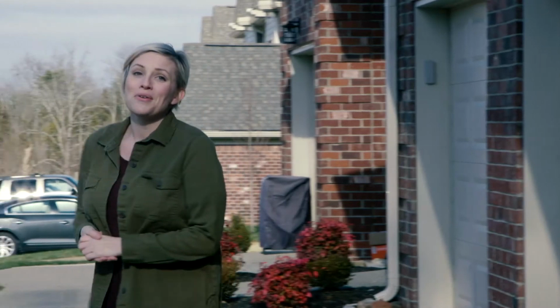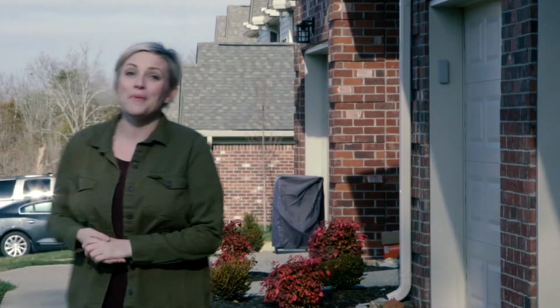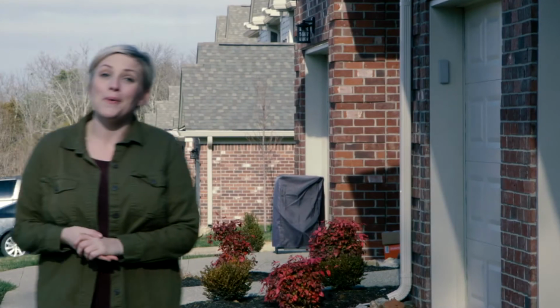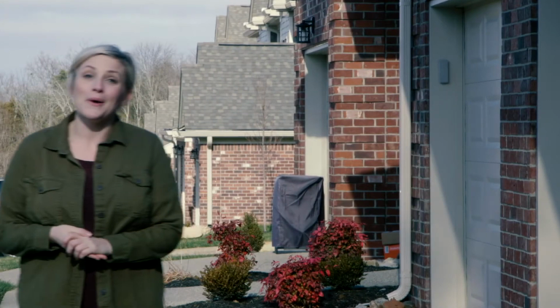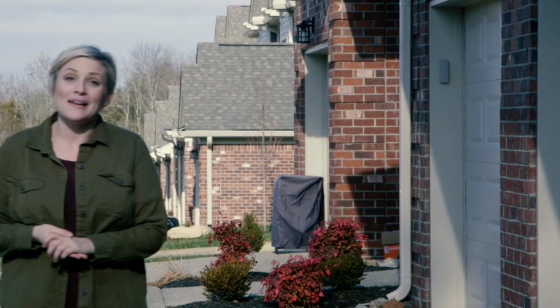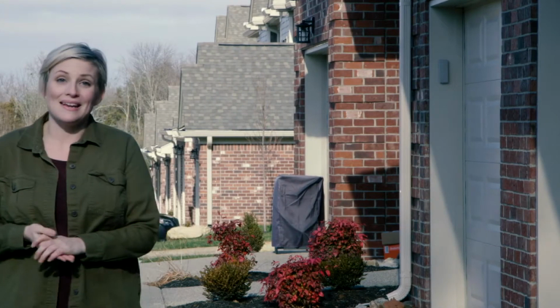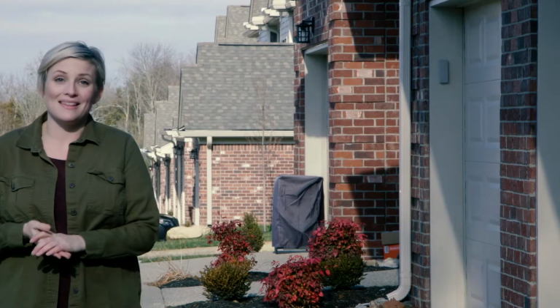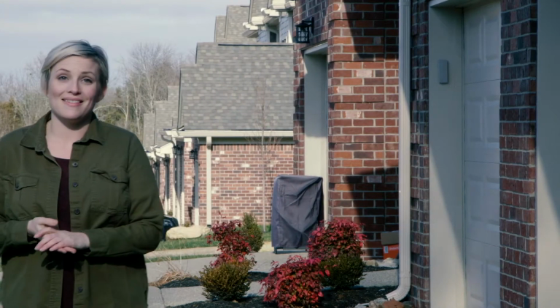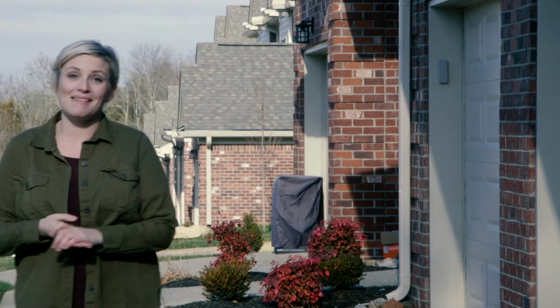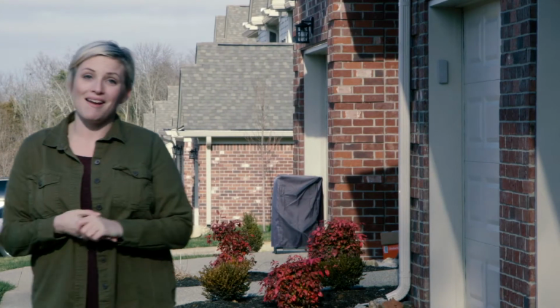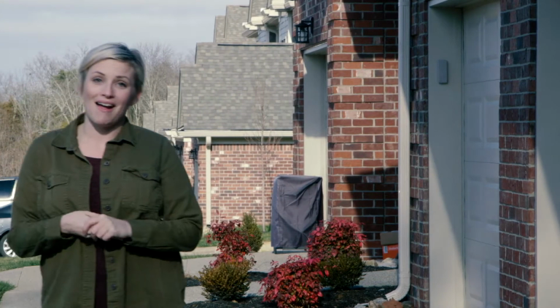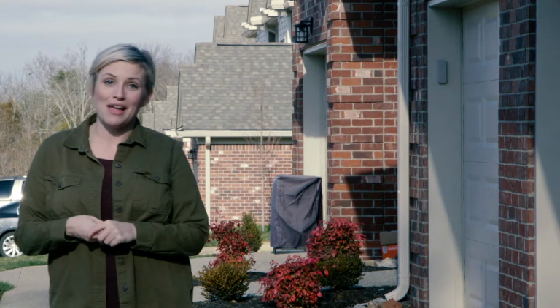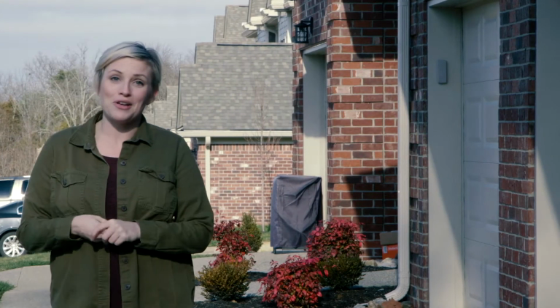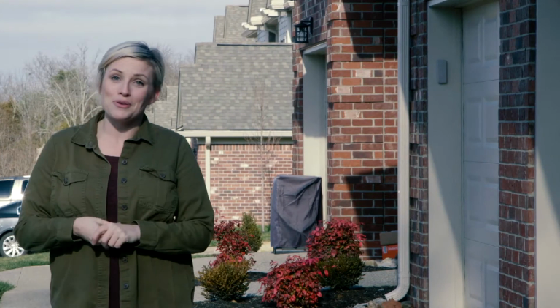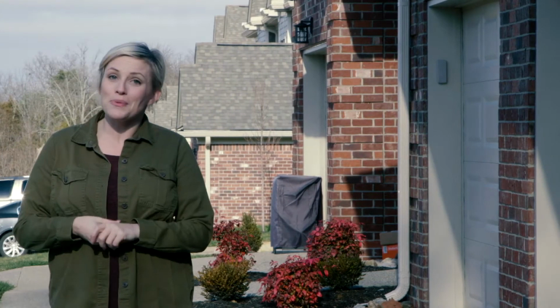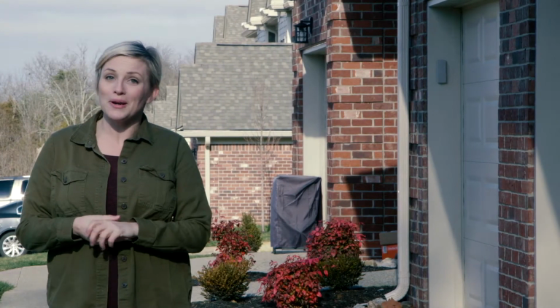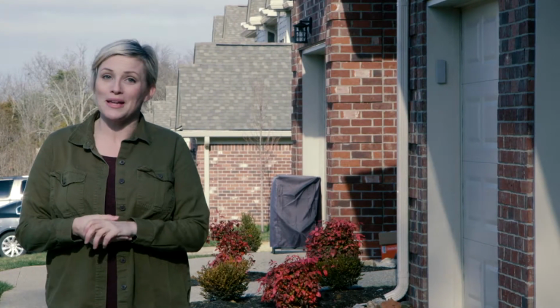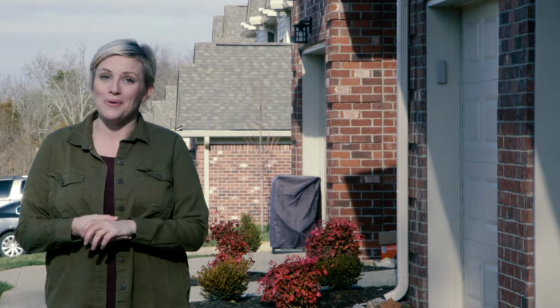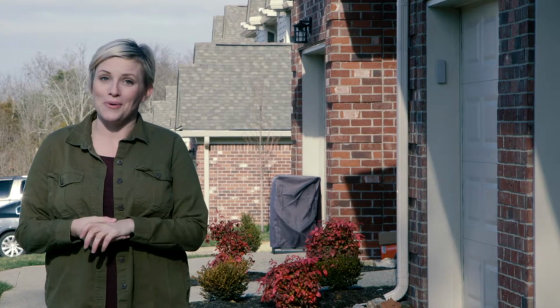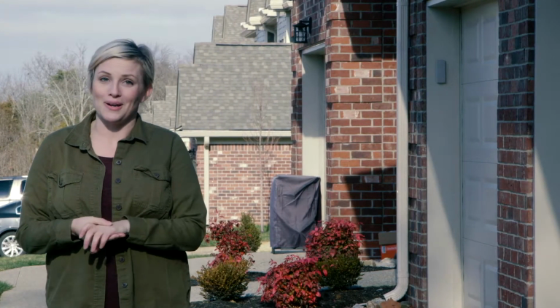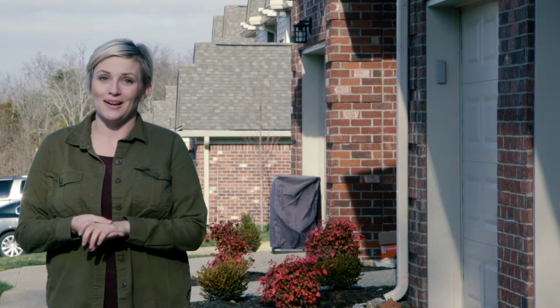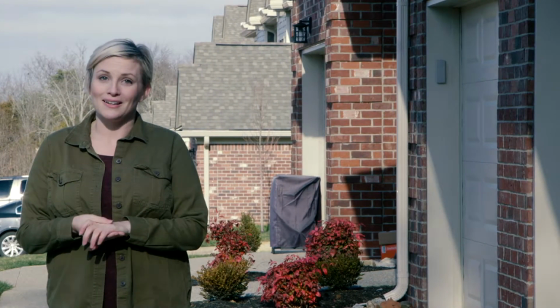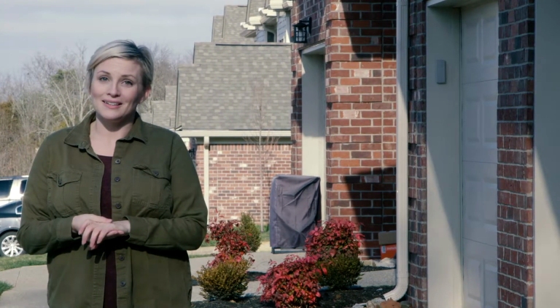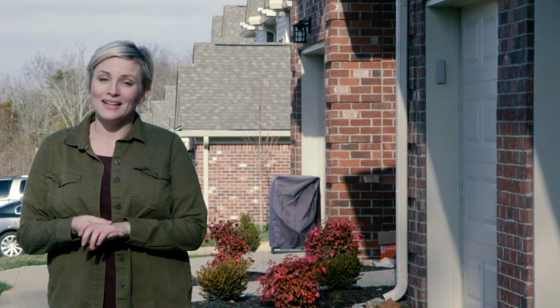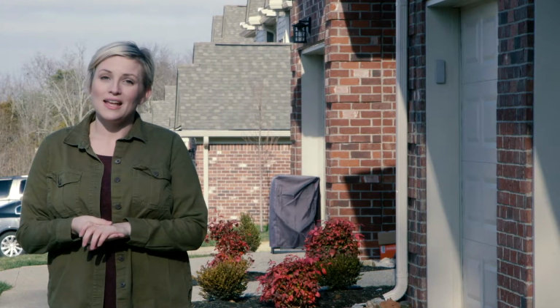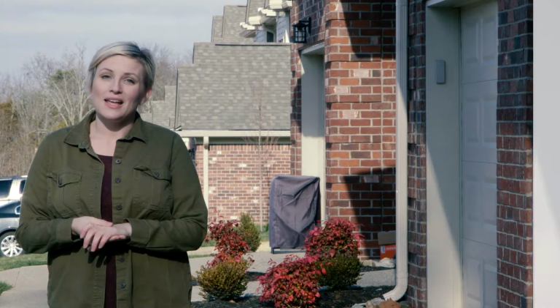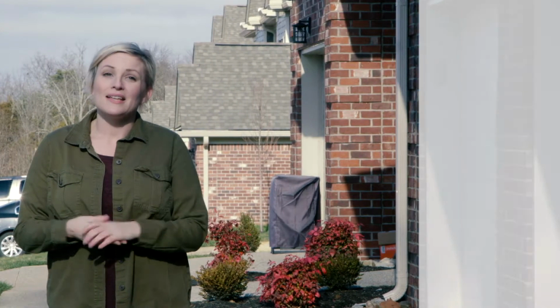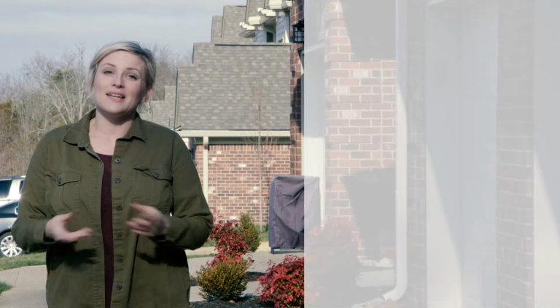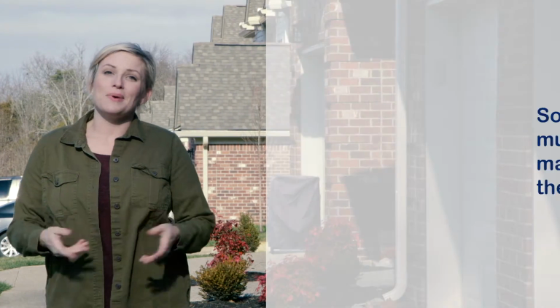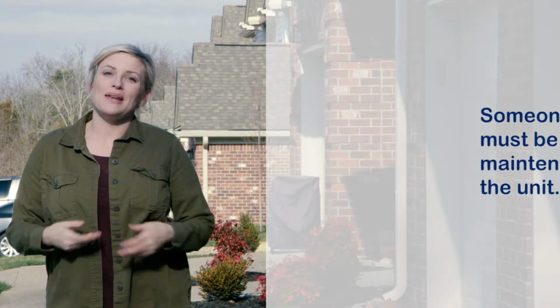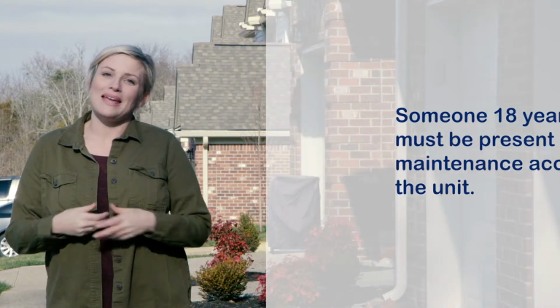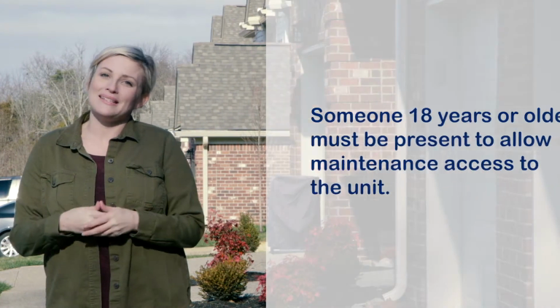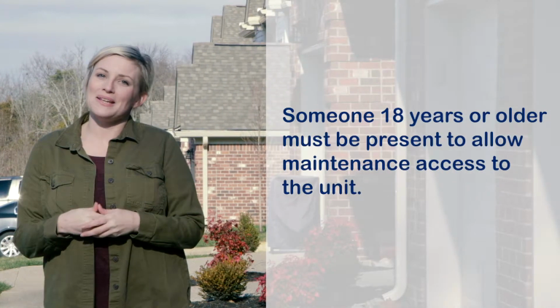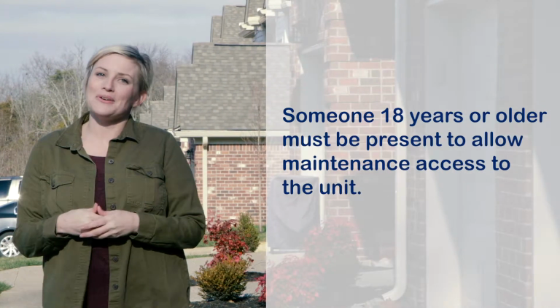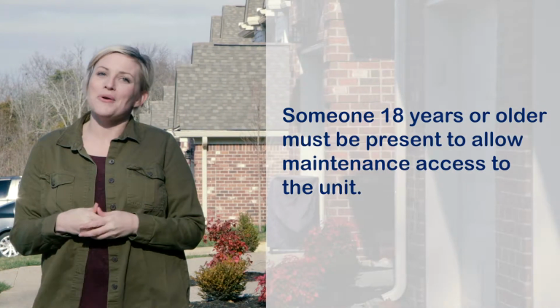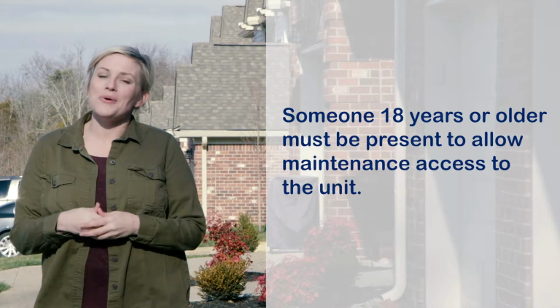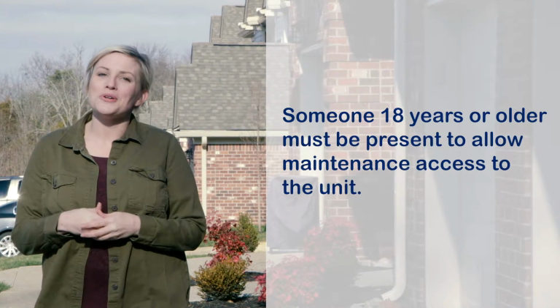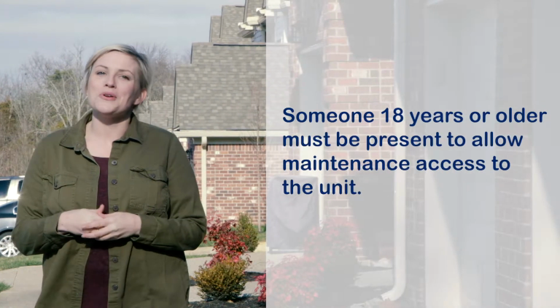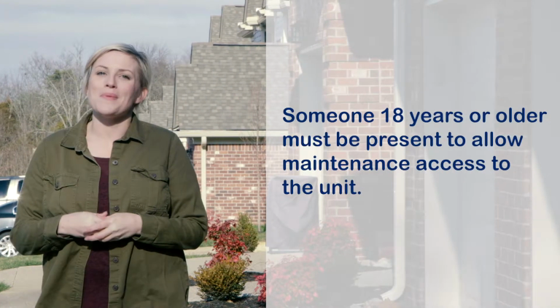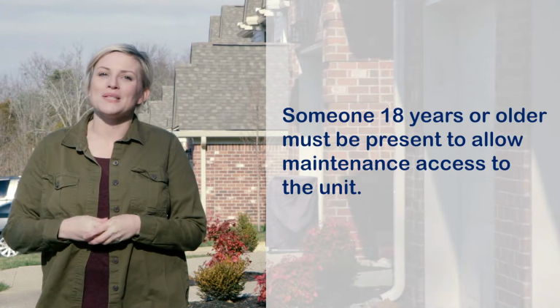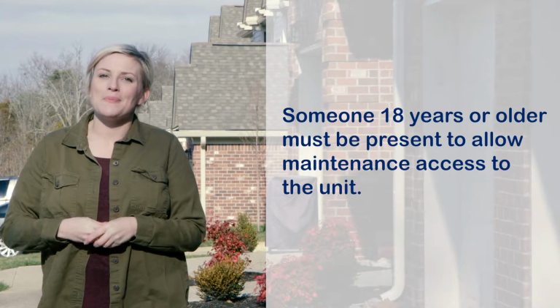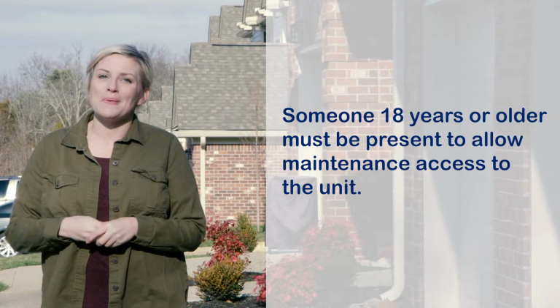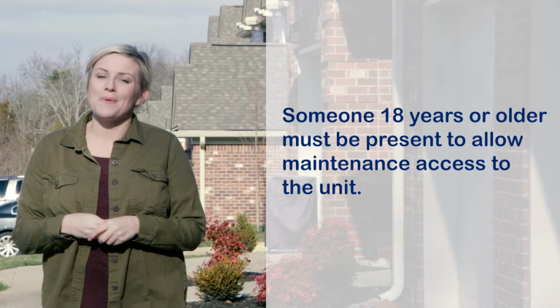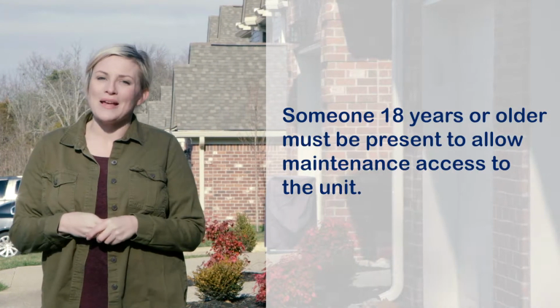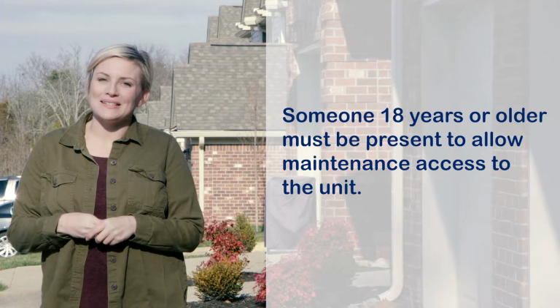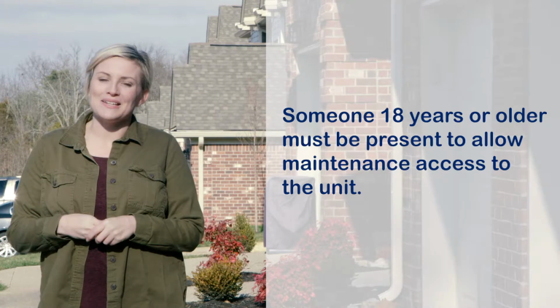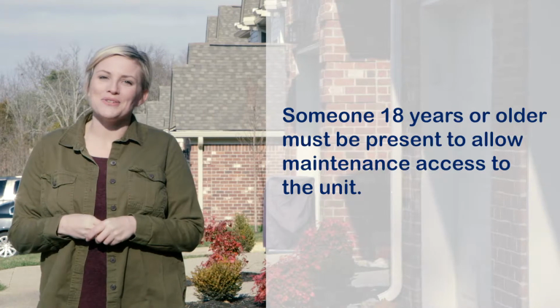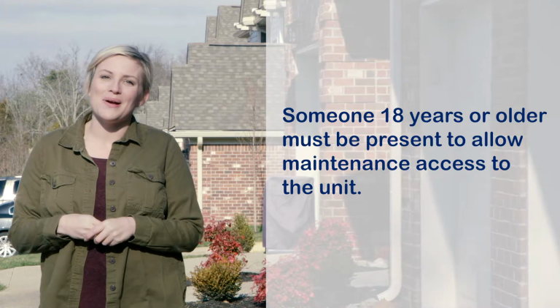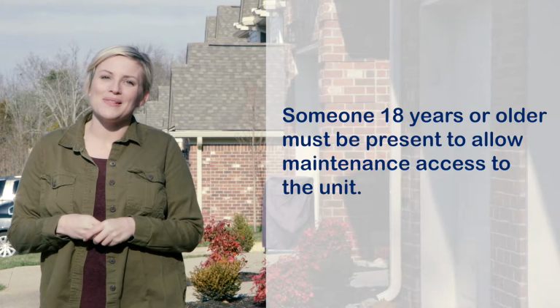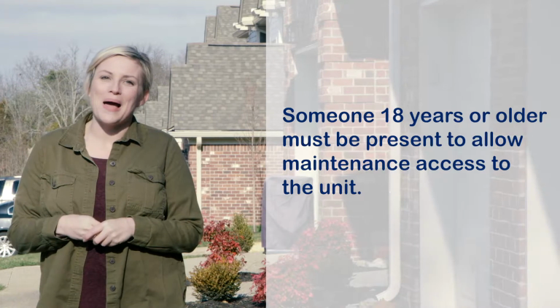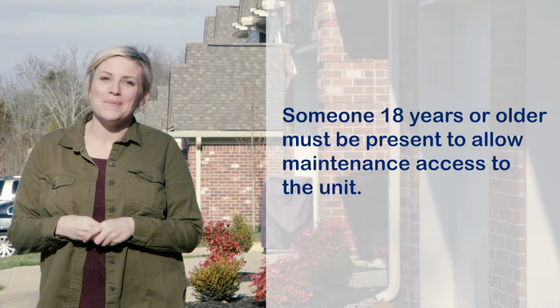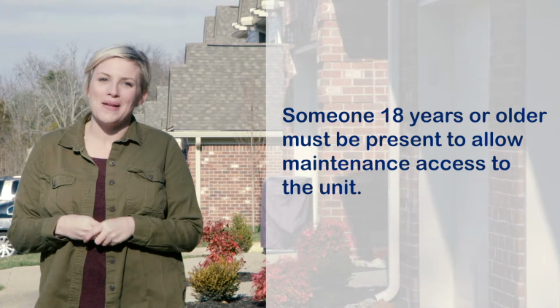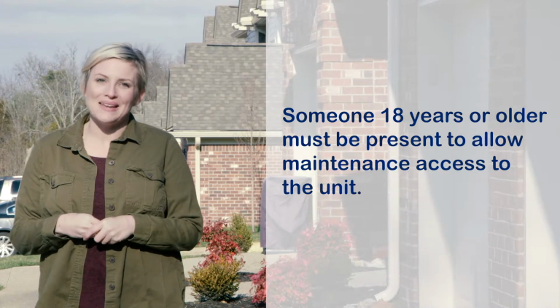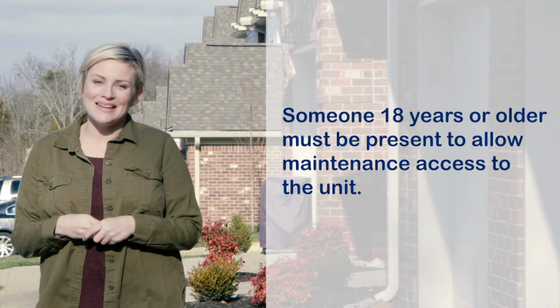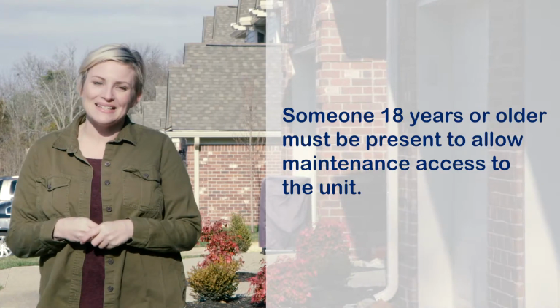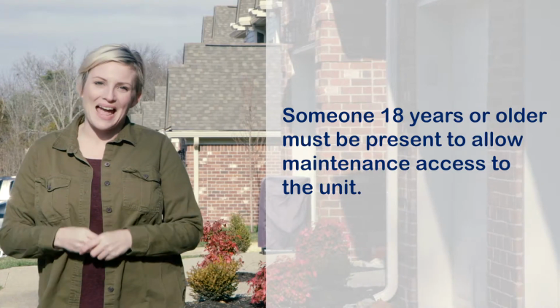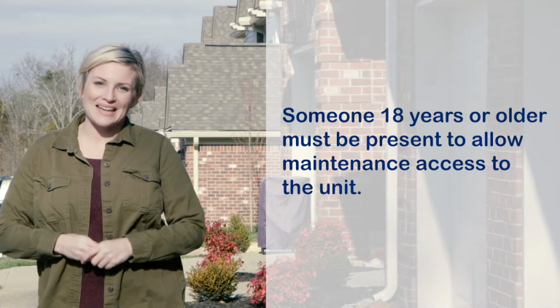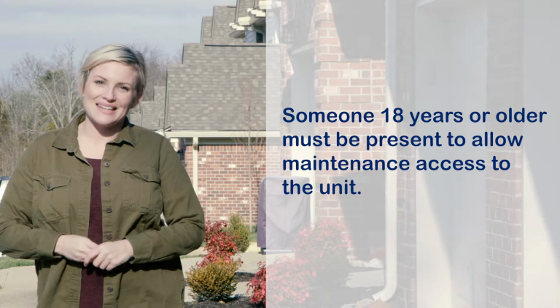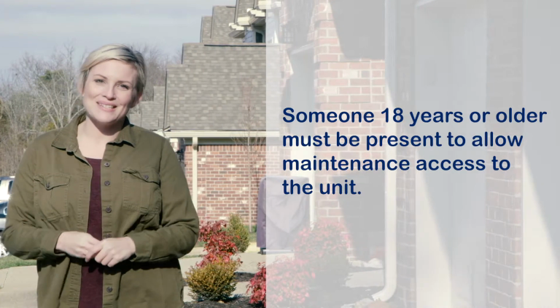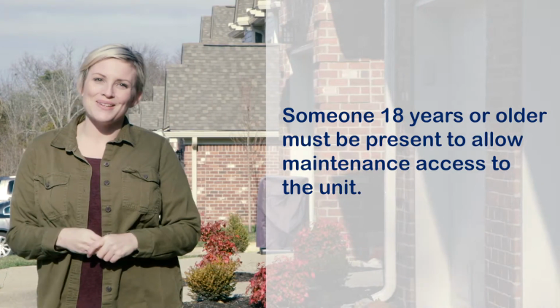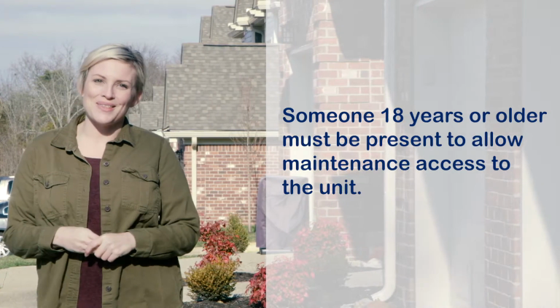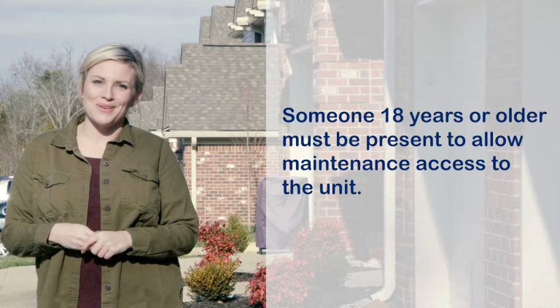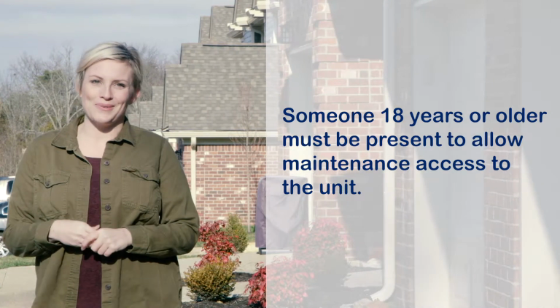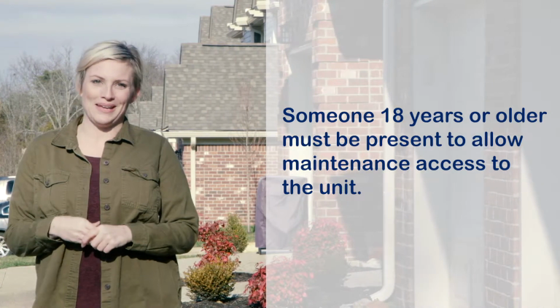Report anything not in good working order. Someone 18 or older must be present to allow maintenance access to the unit.